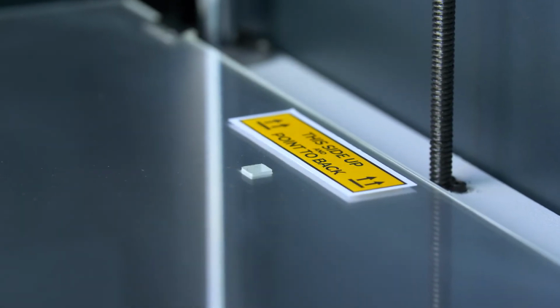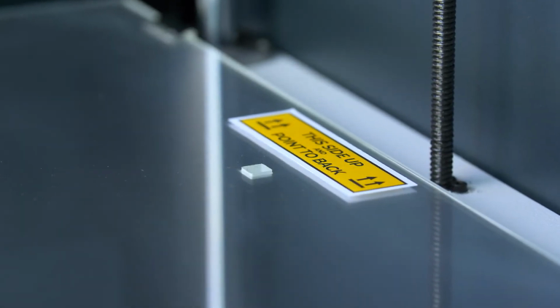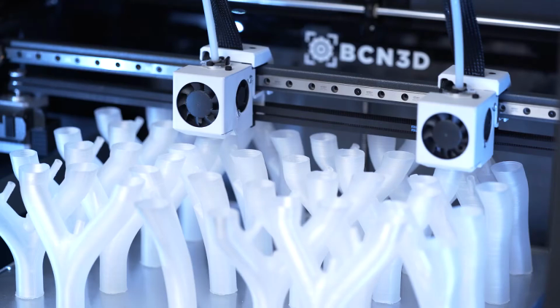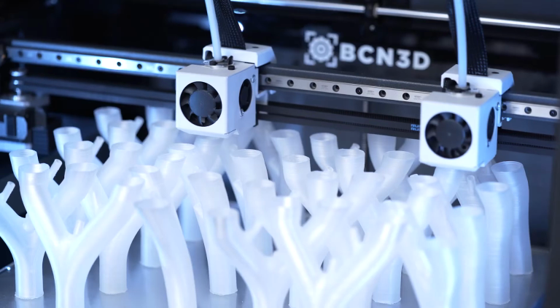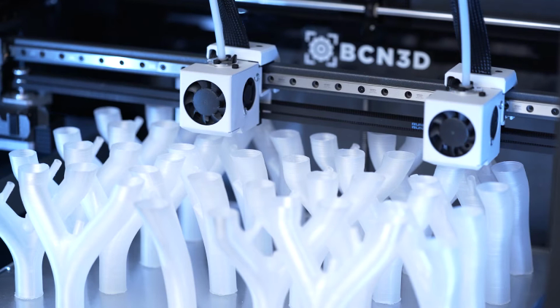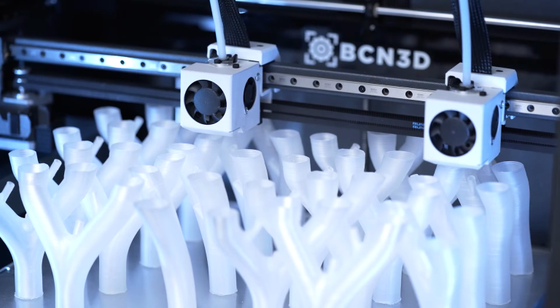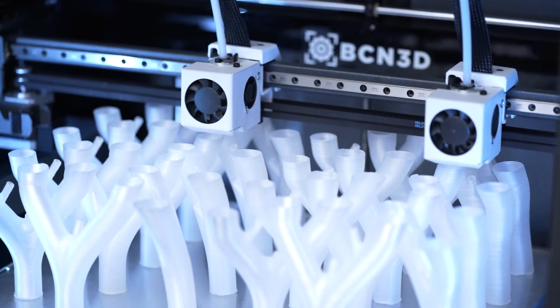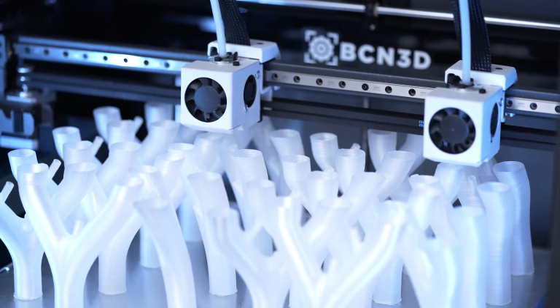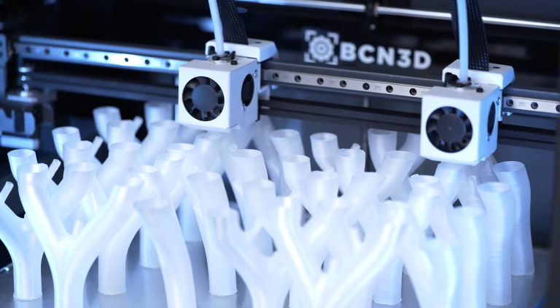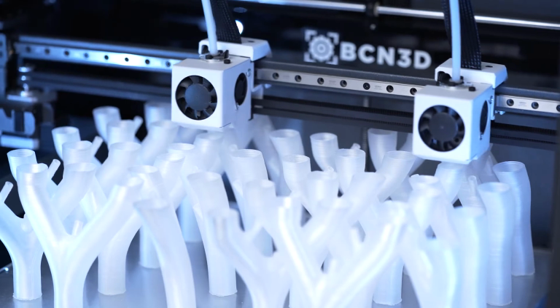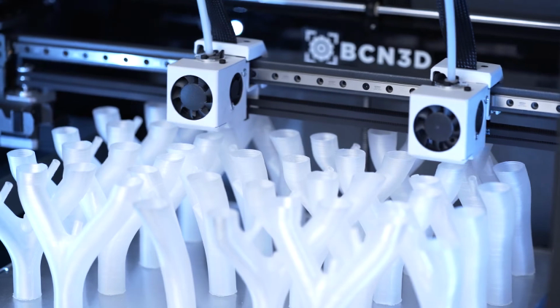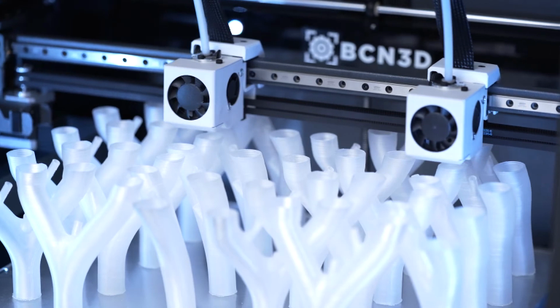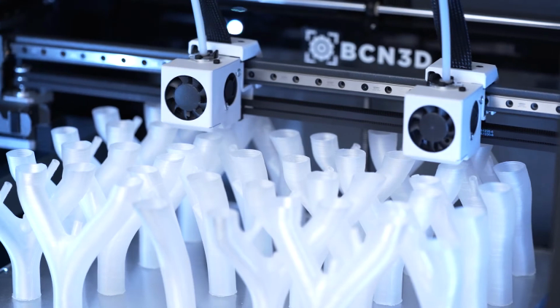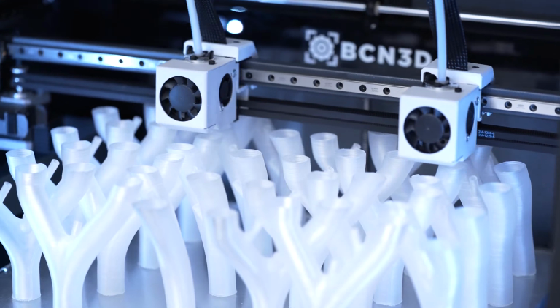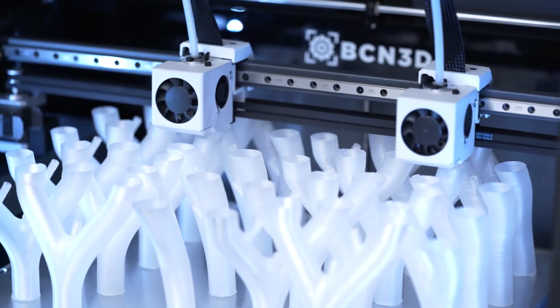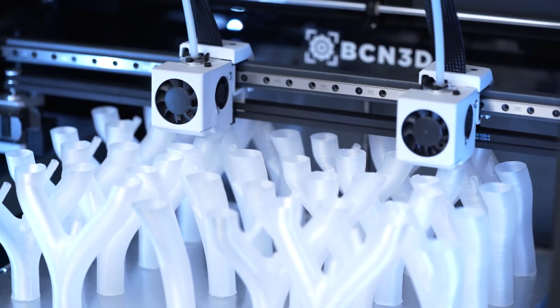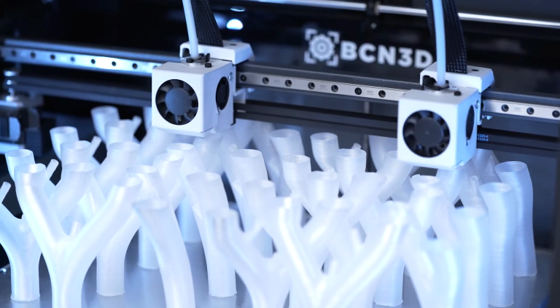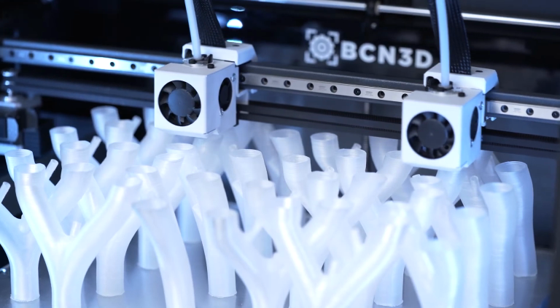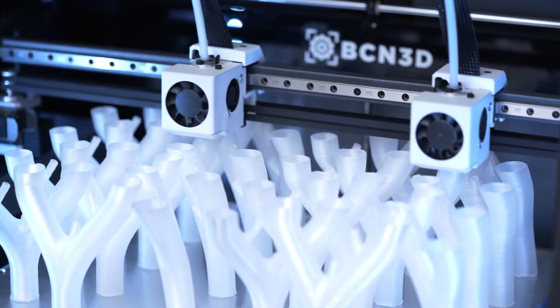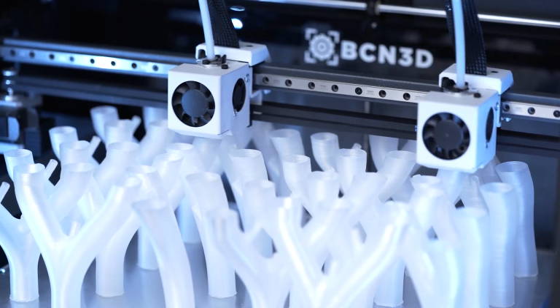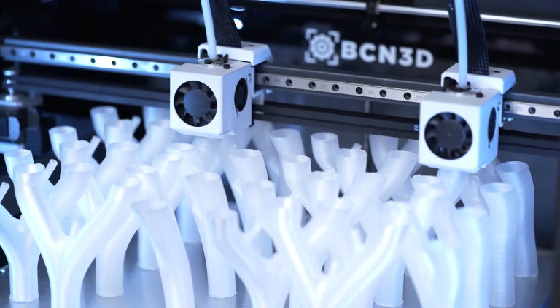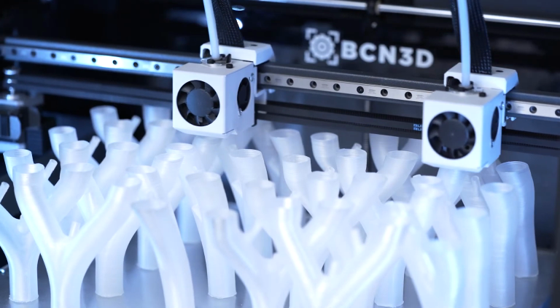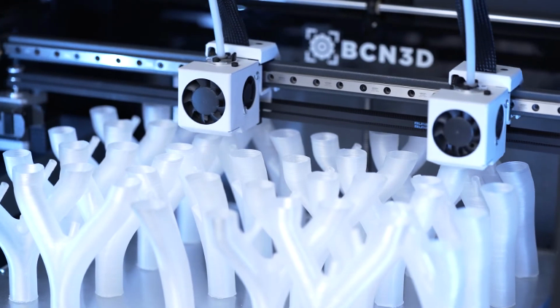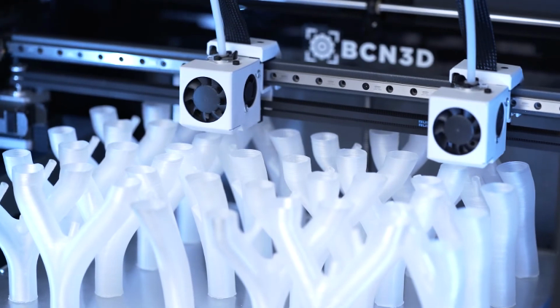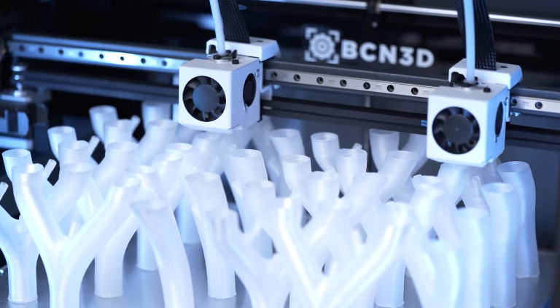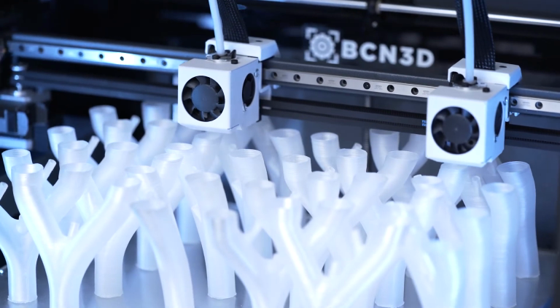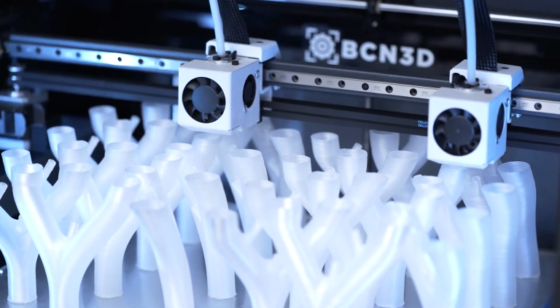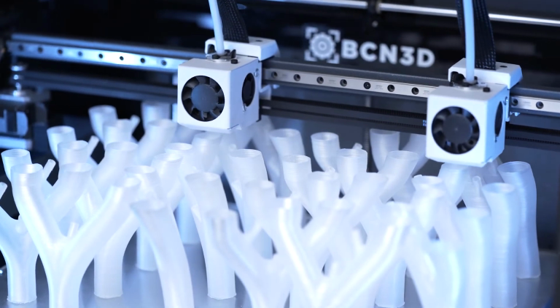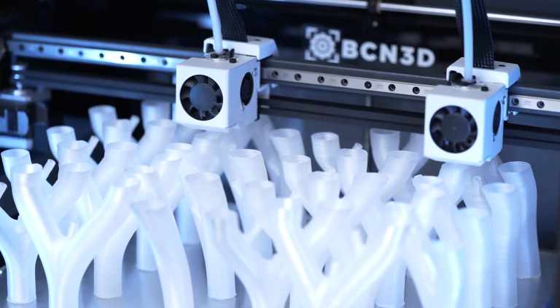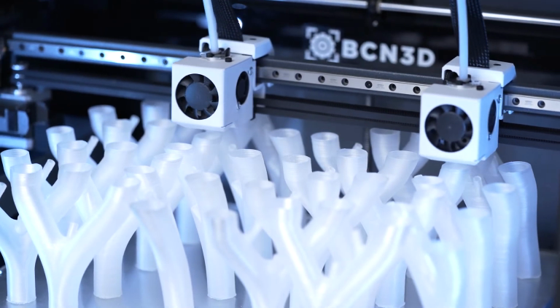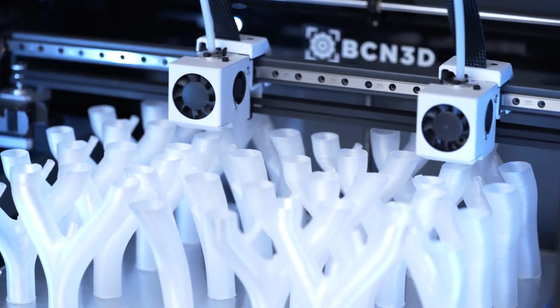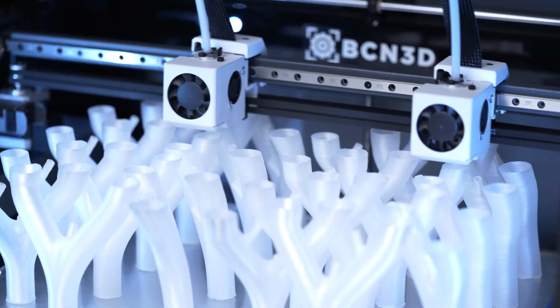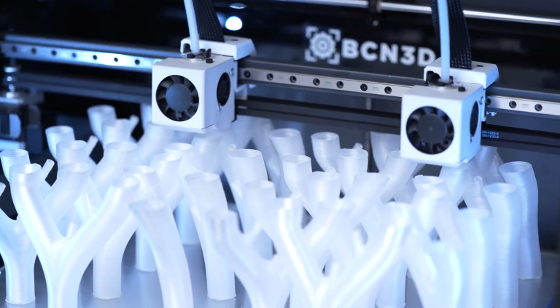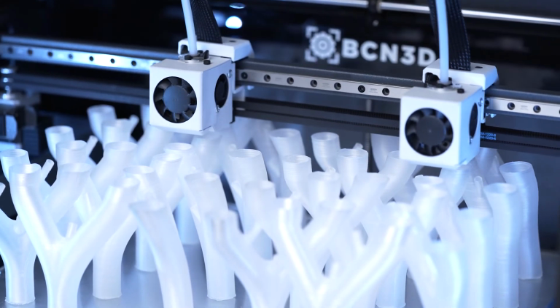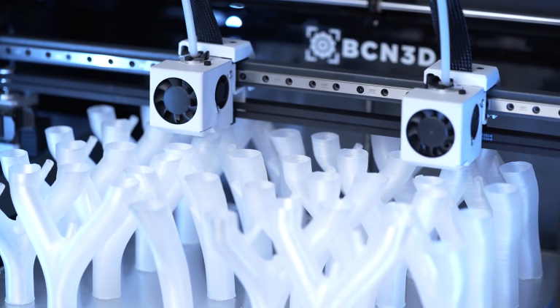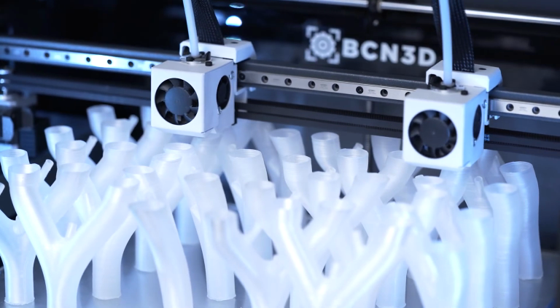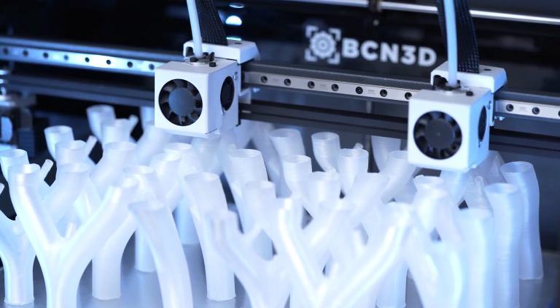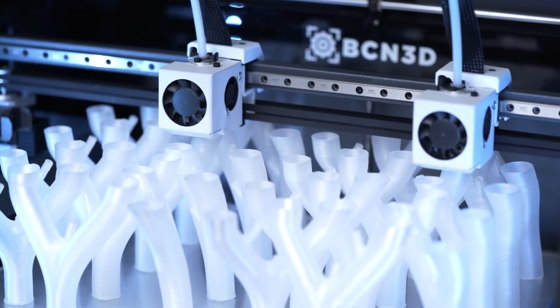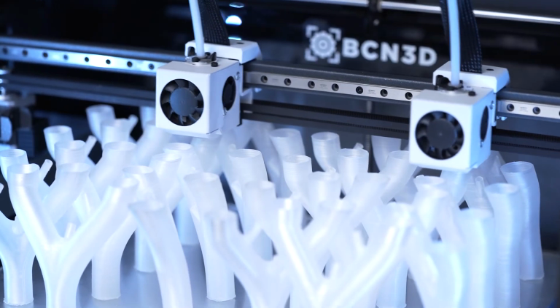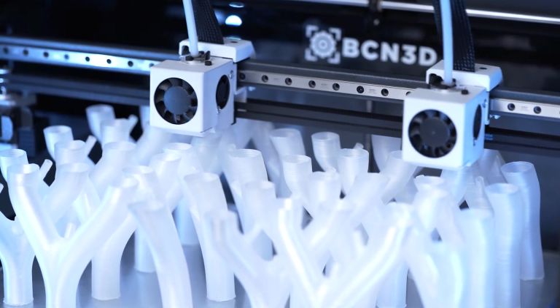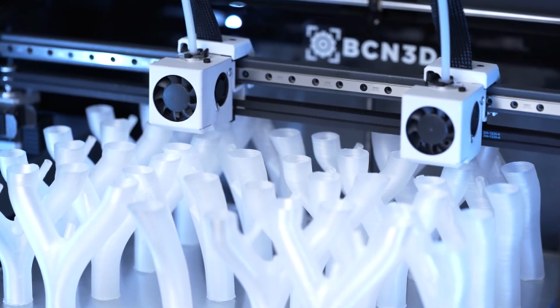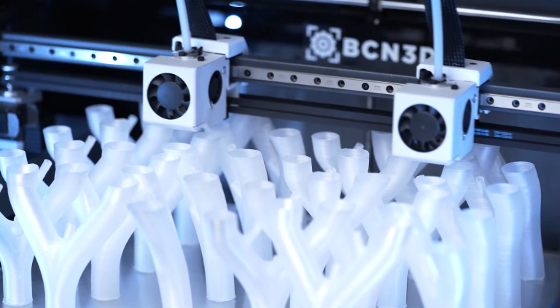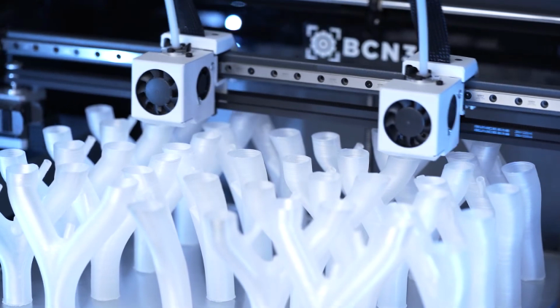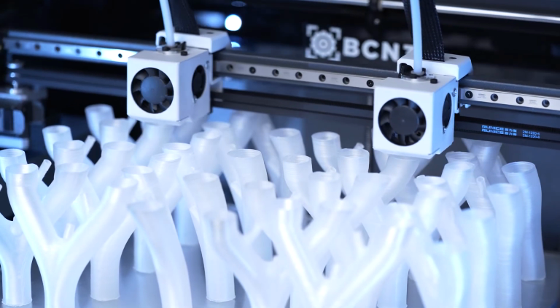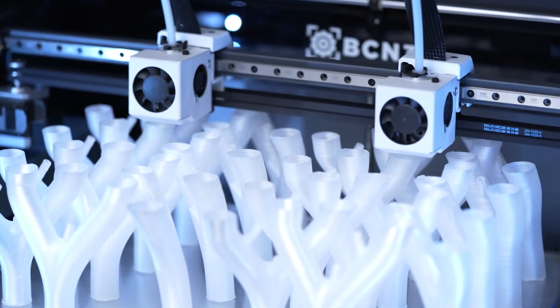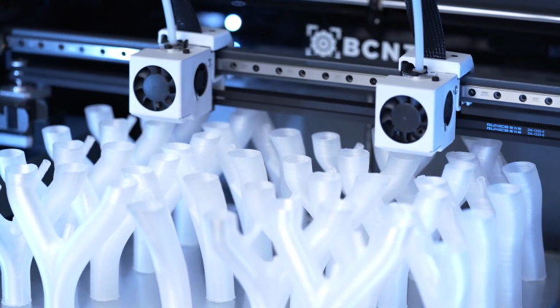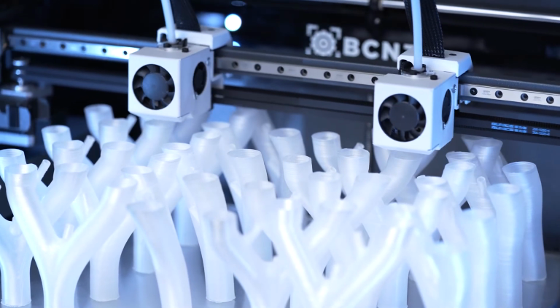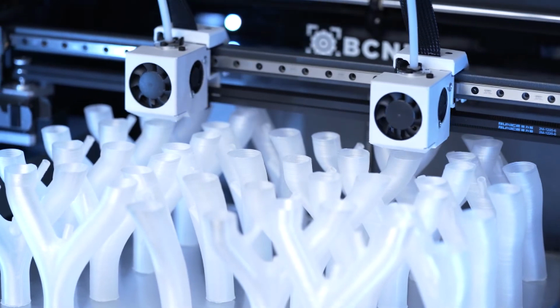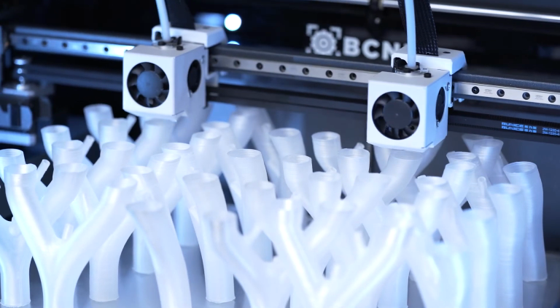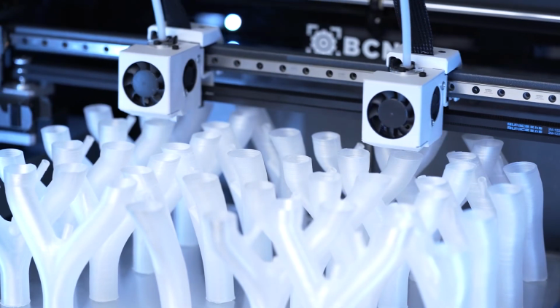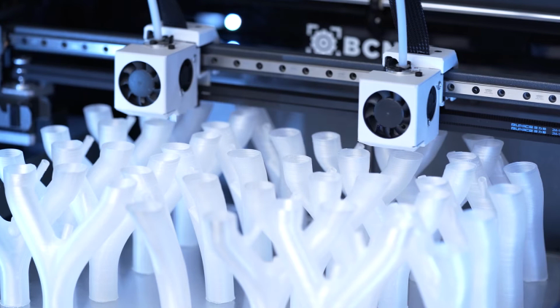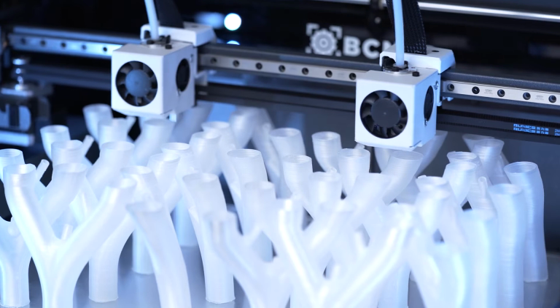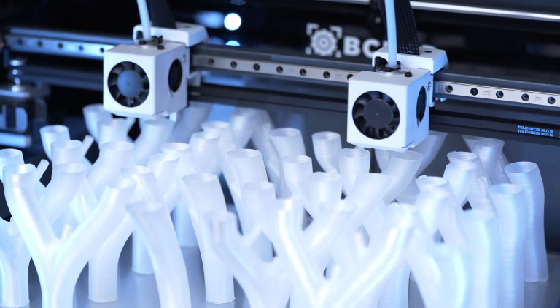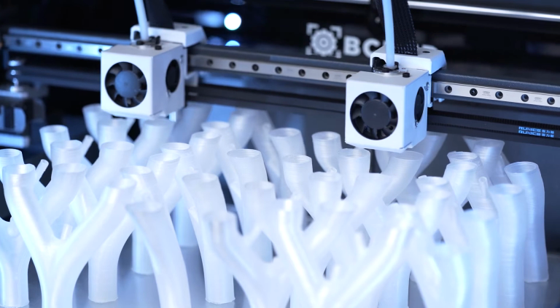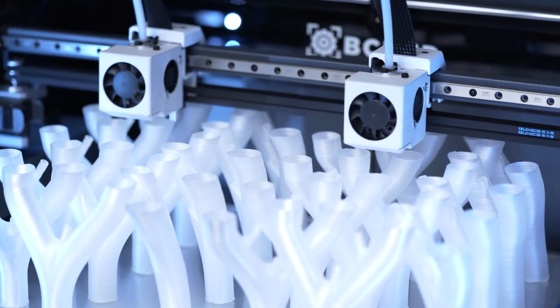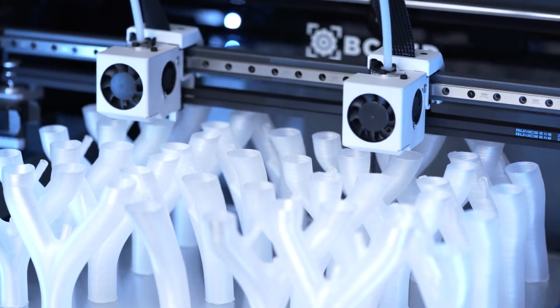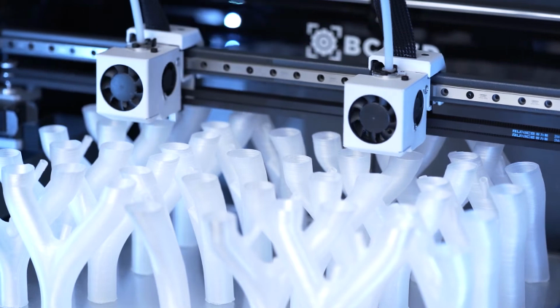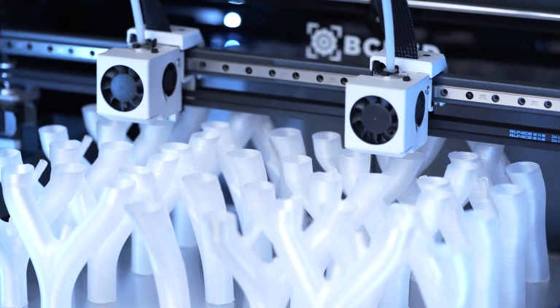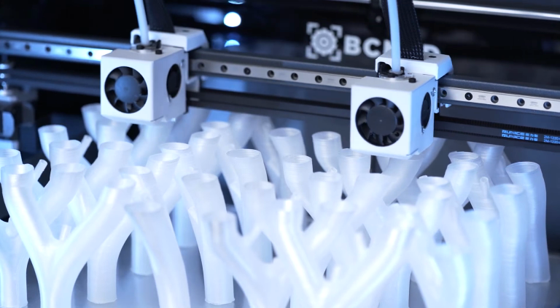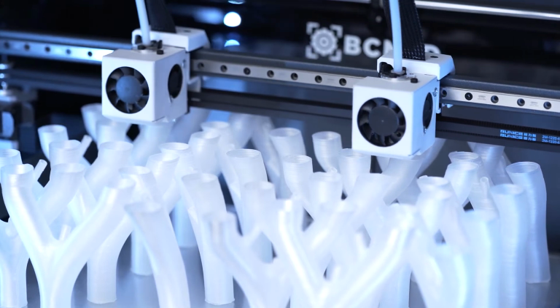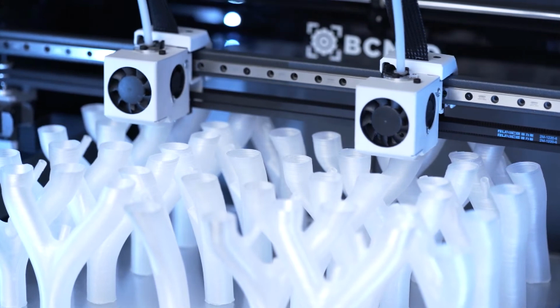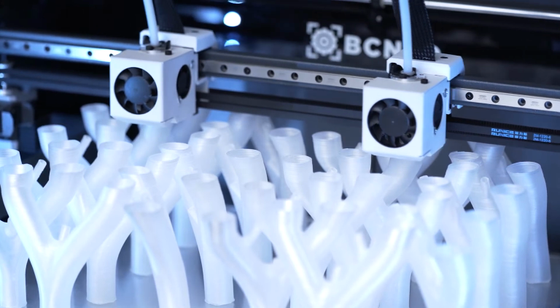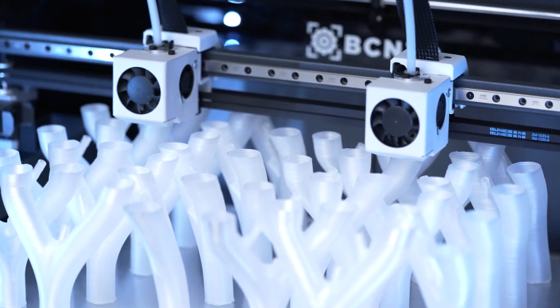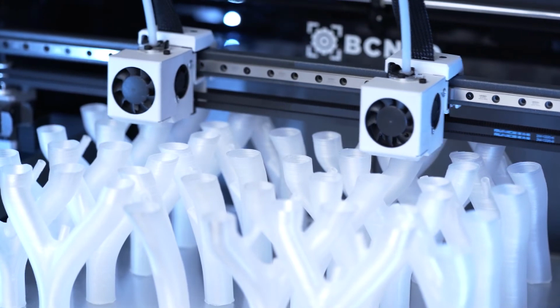Please note that Mesh Mapping is not compatible with mirror or duplication modes and will be automatically disabled when printing with these modes.